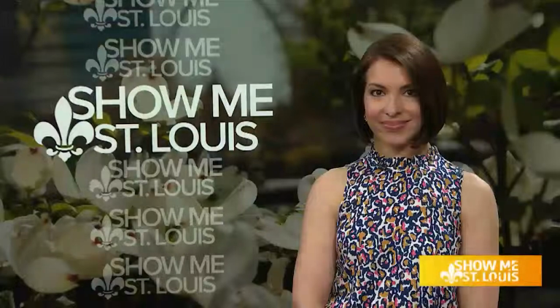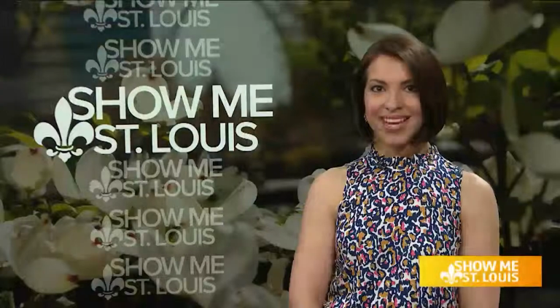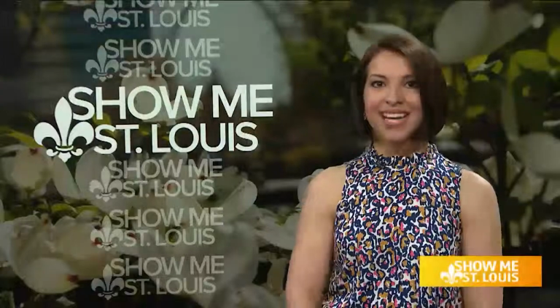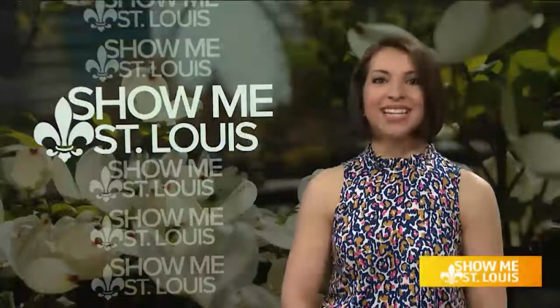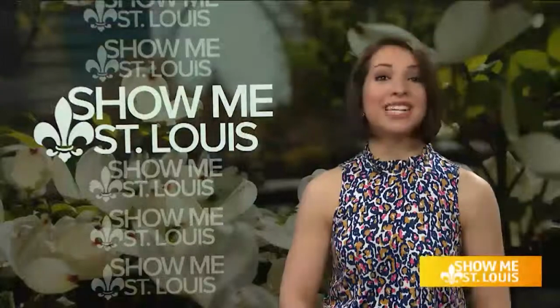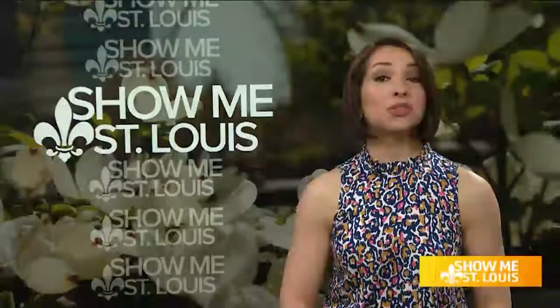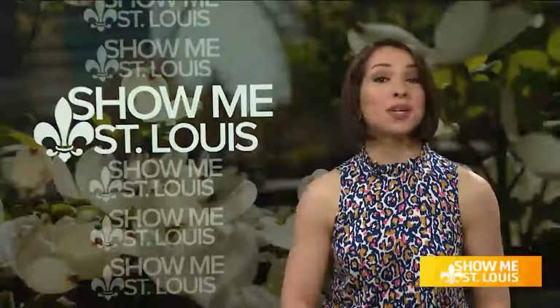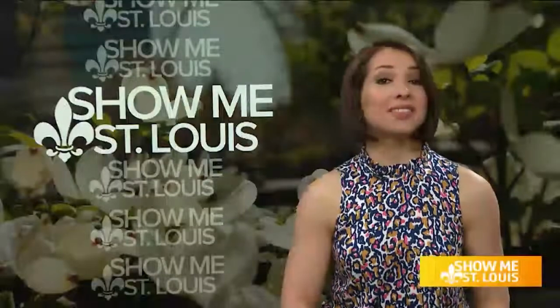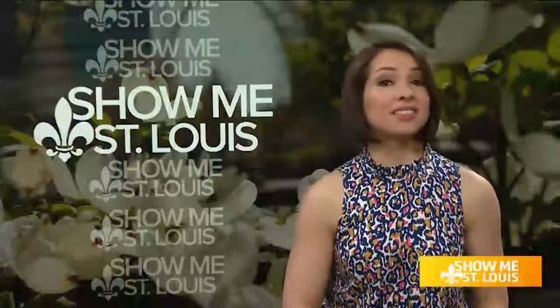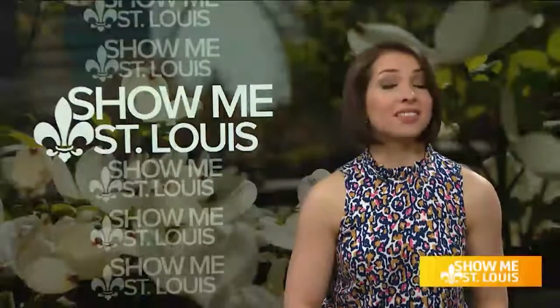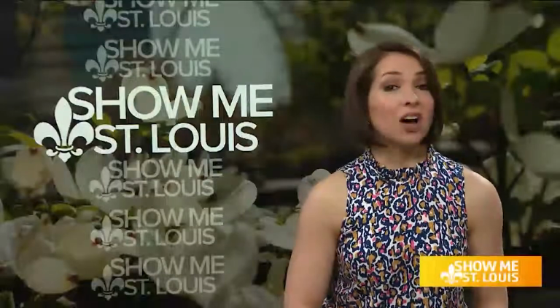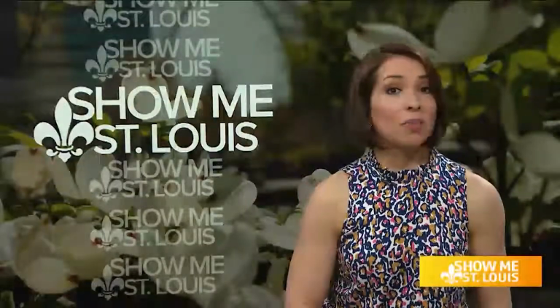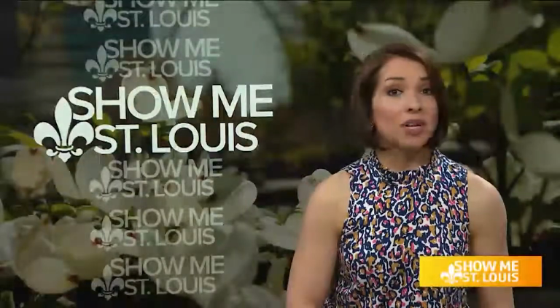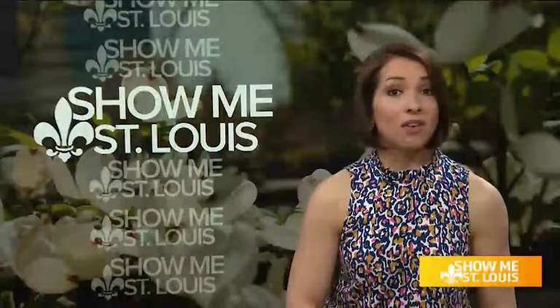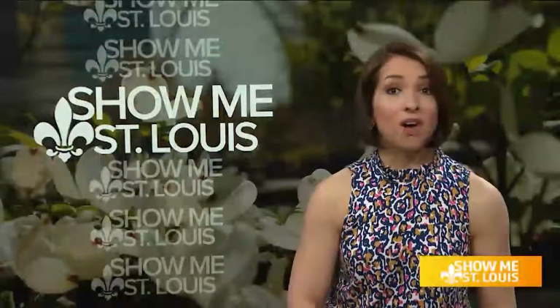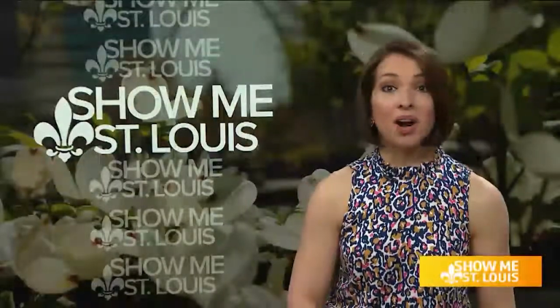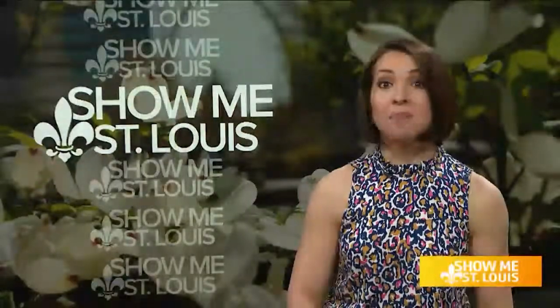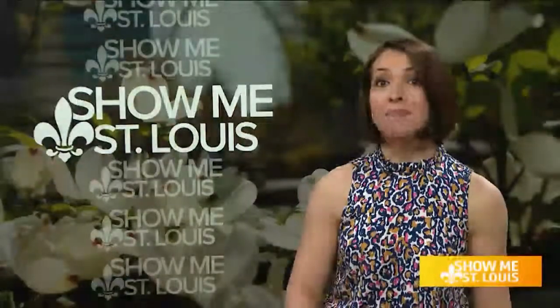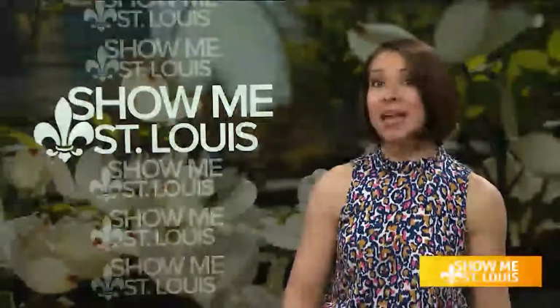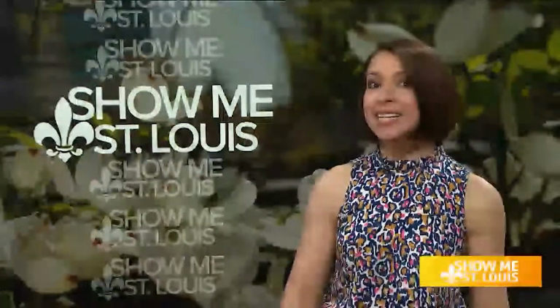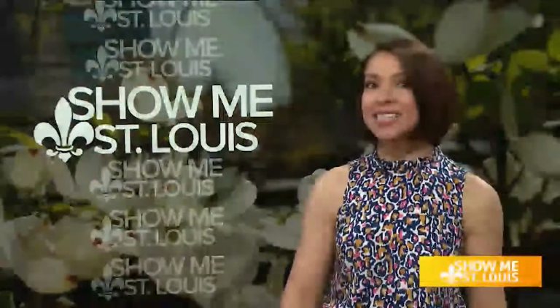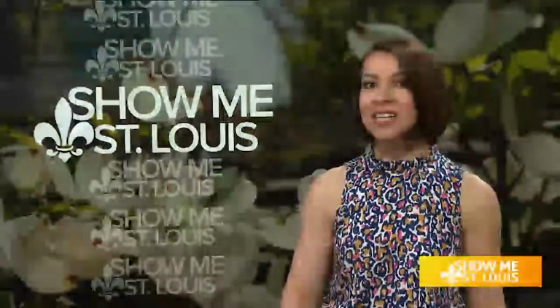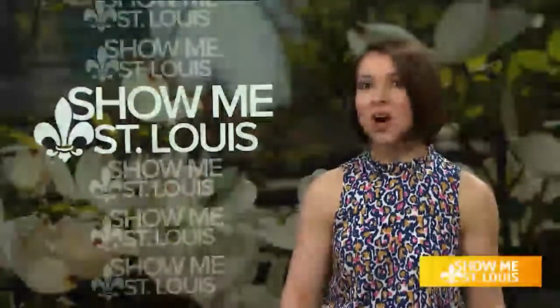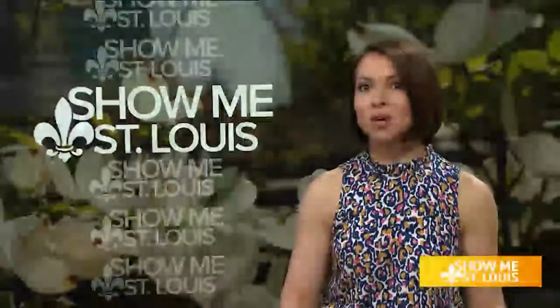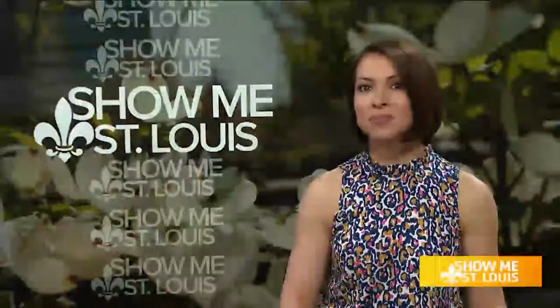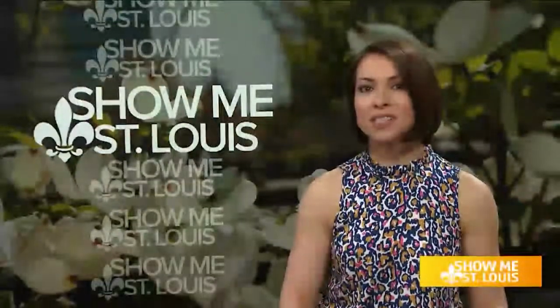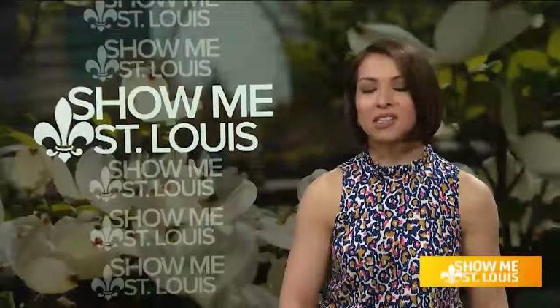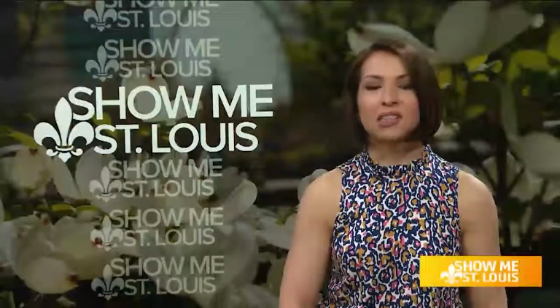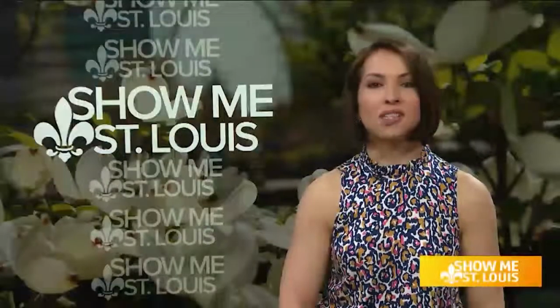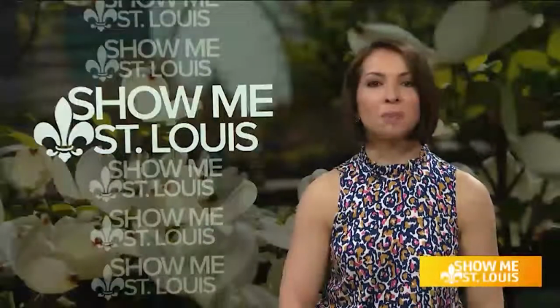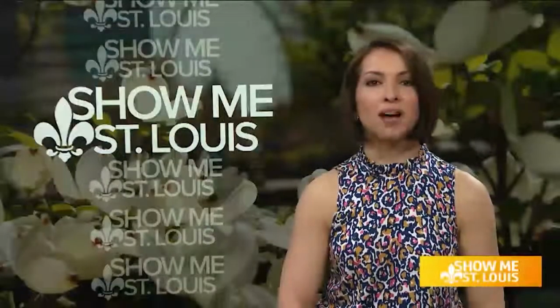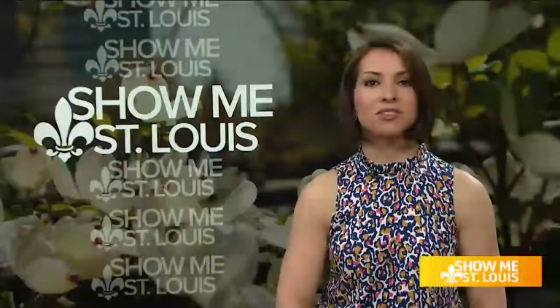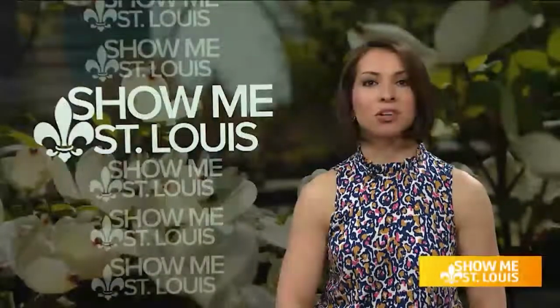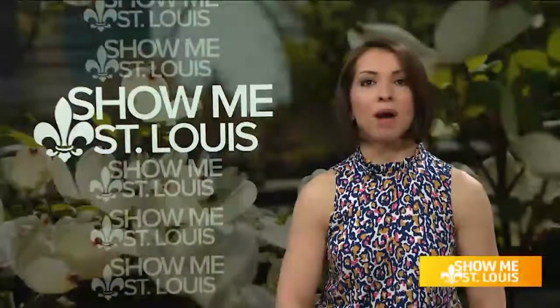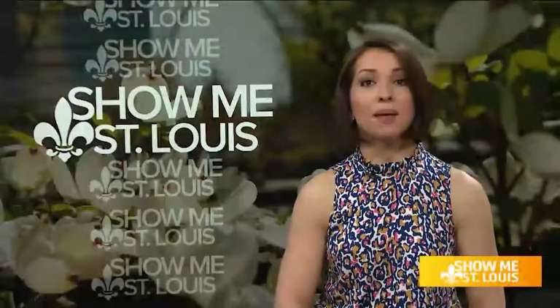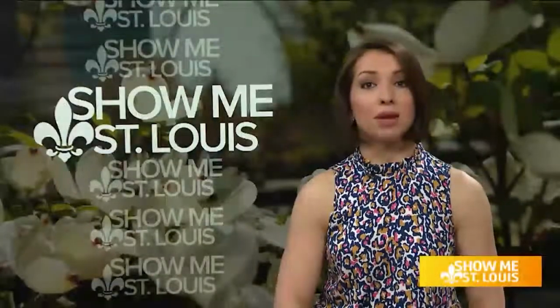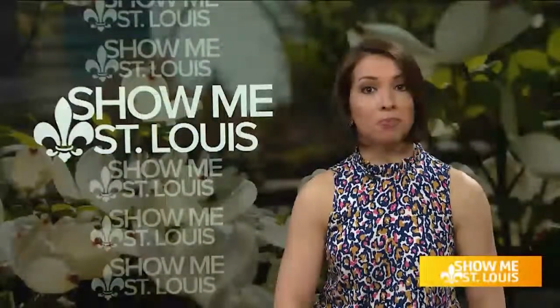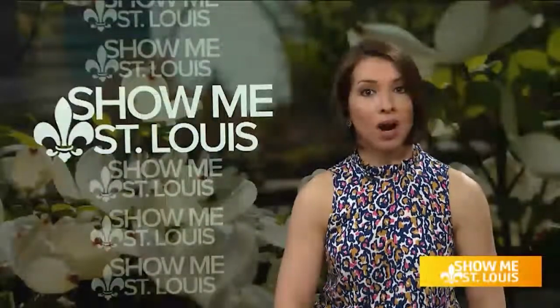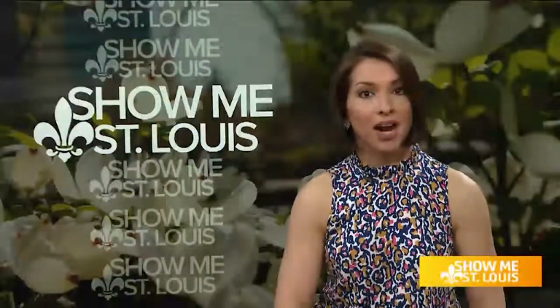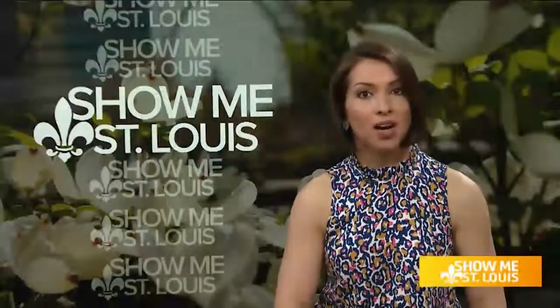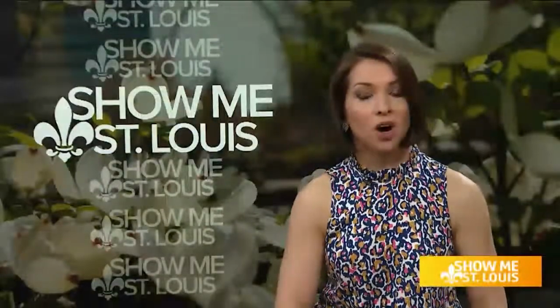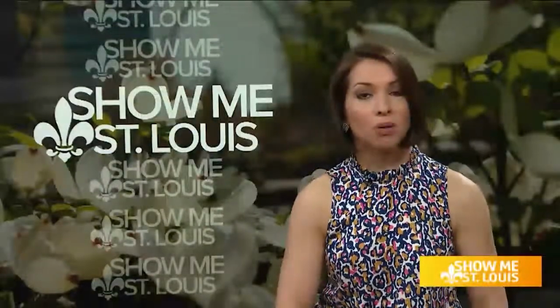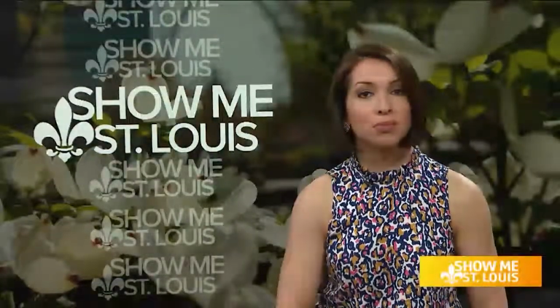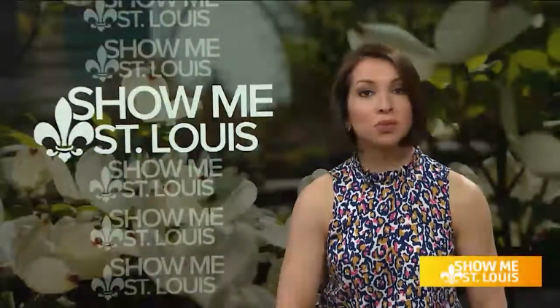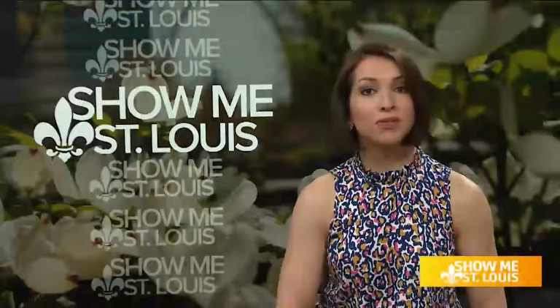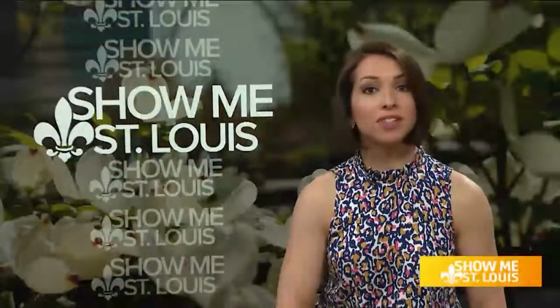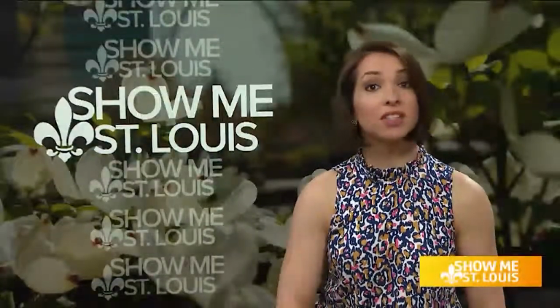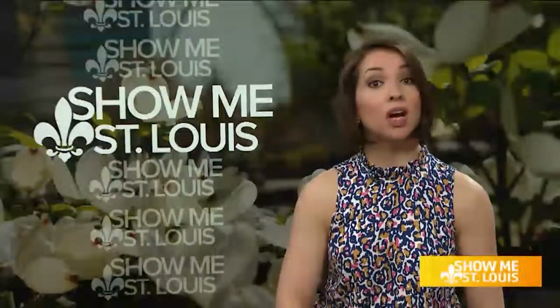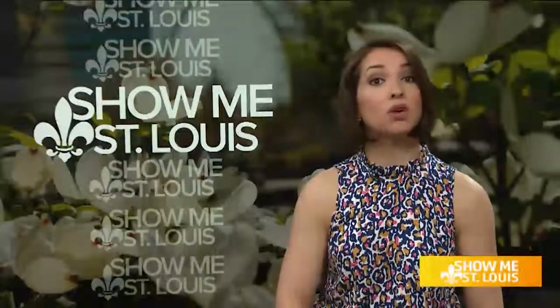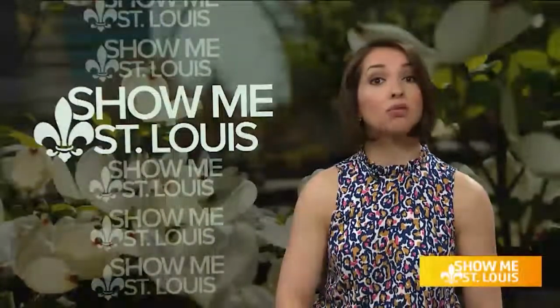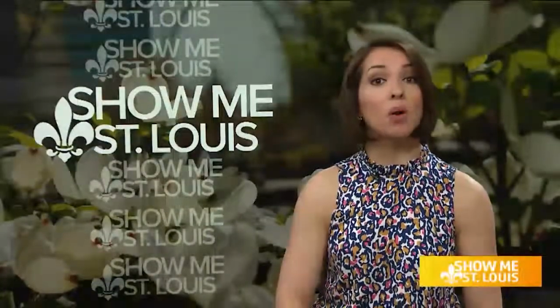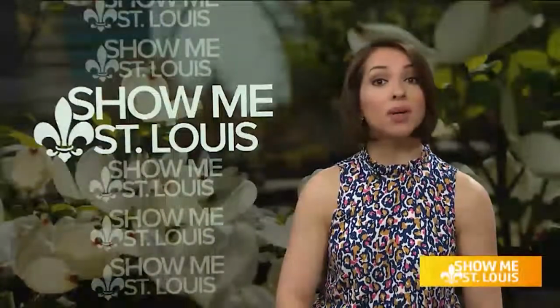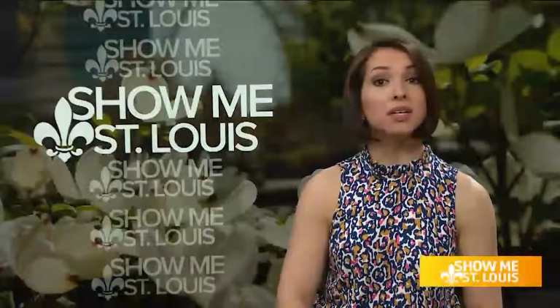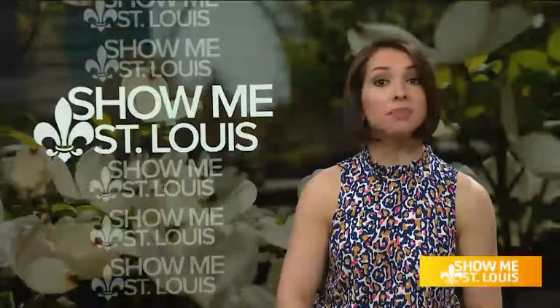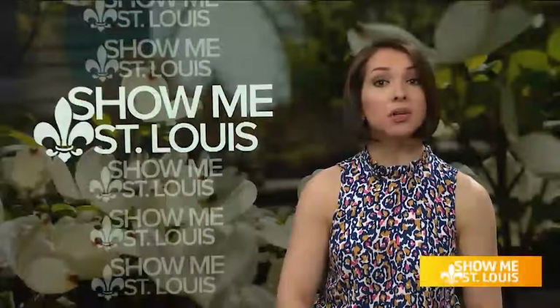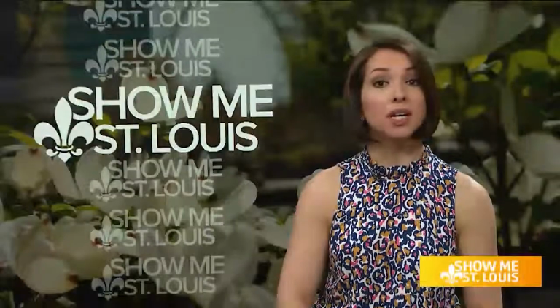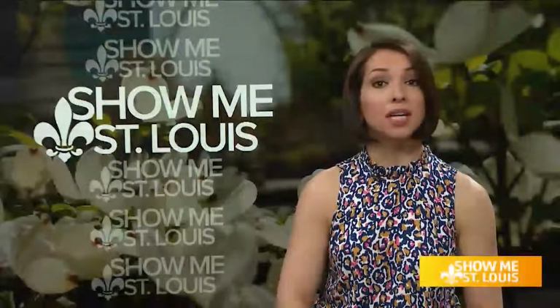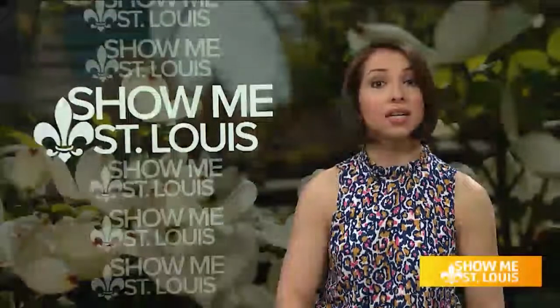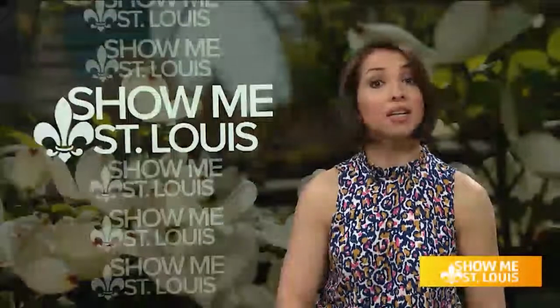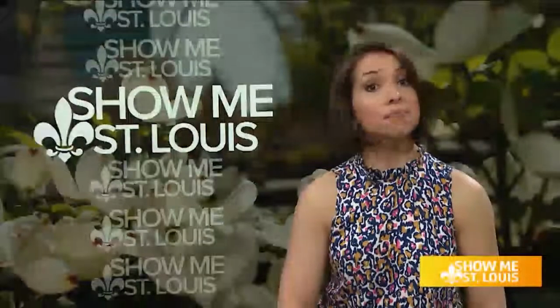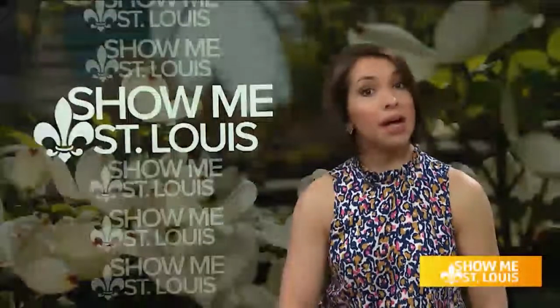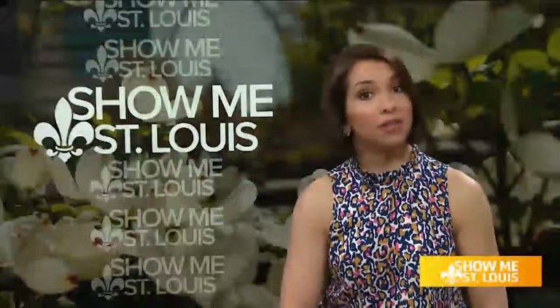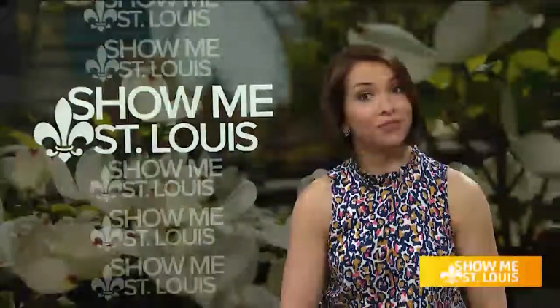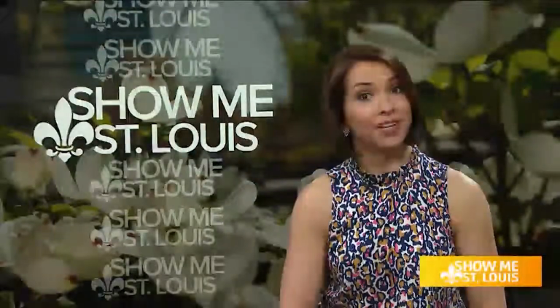In this week's installment of our Amazing Home series, sponsored by McBride Homes, we visit a growing community in Melville.